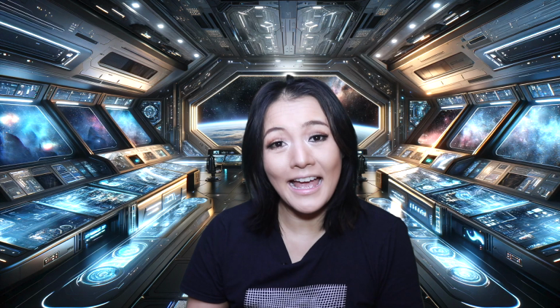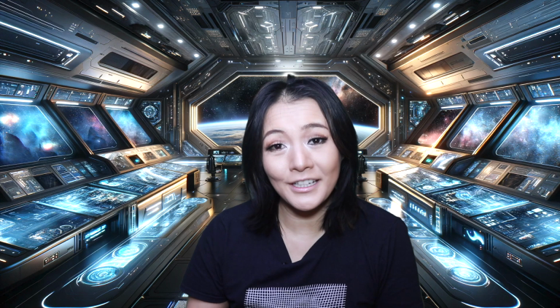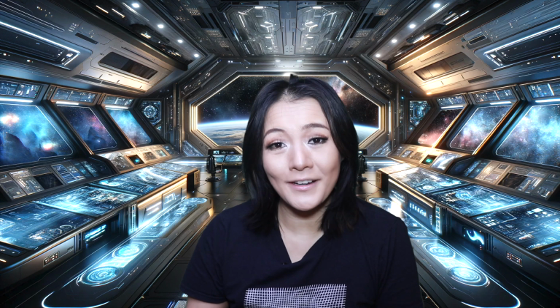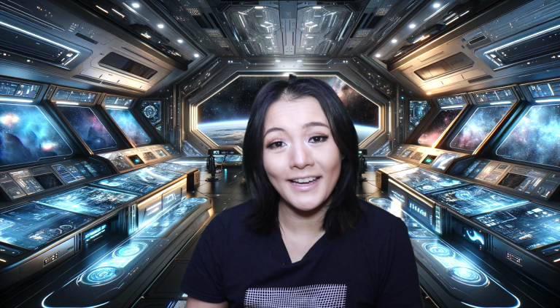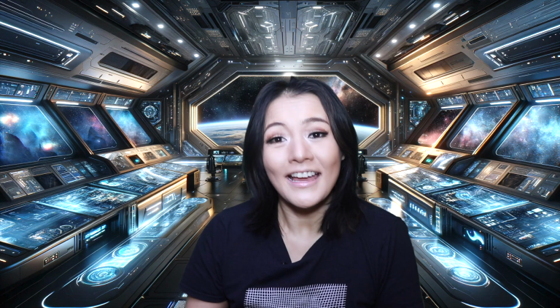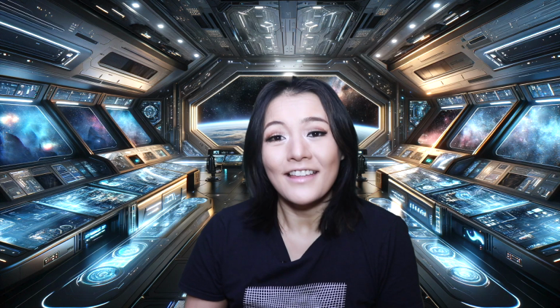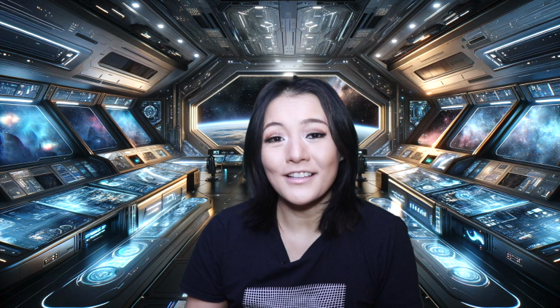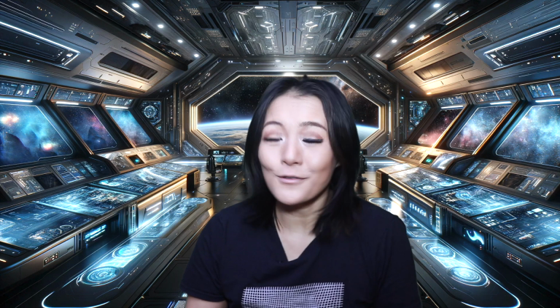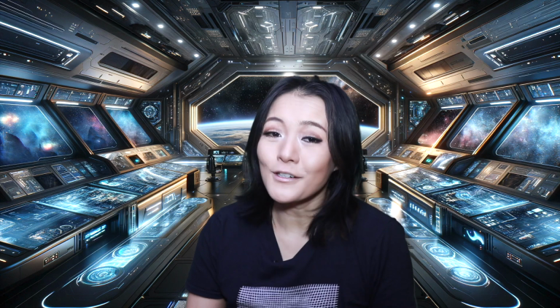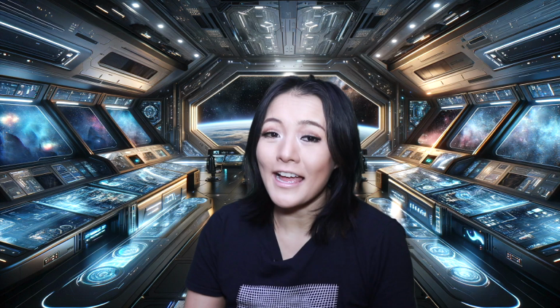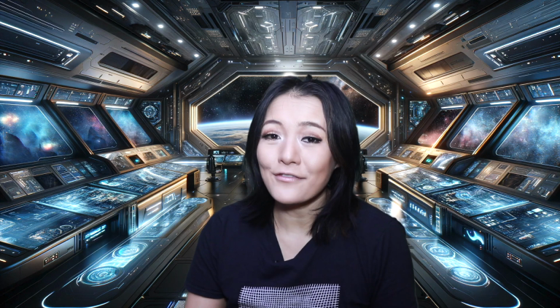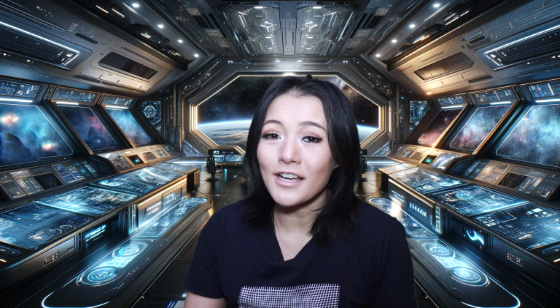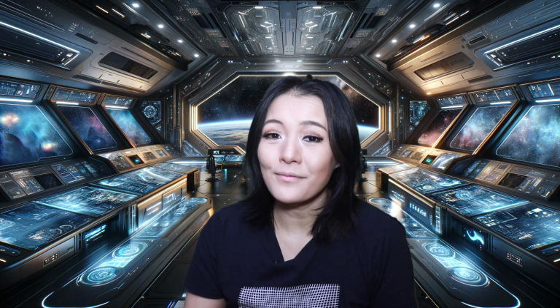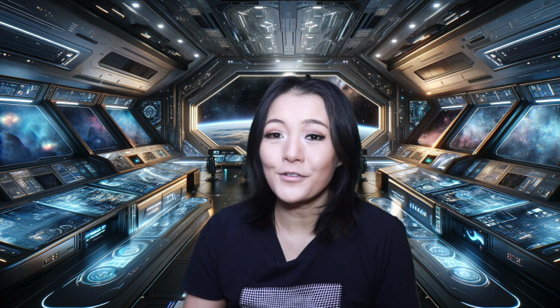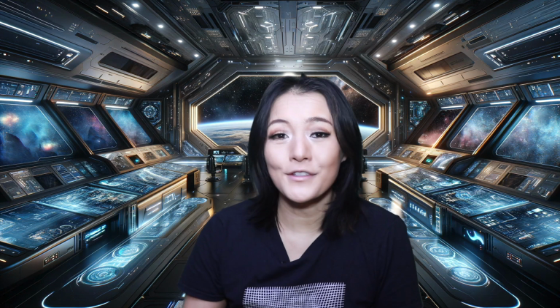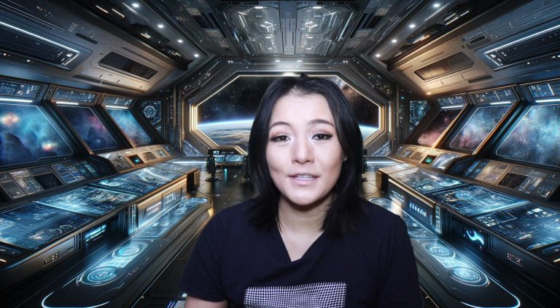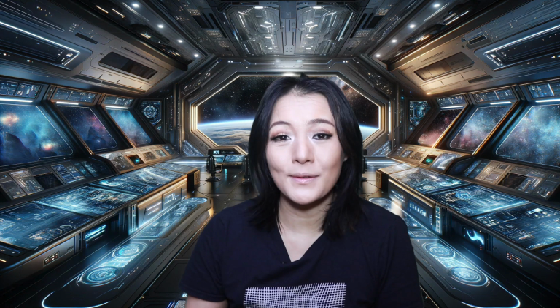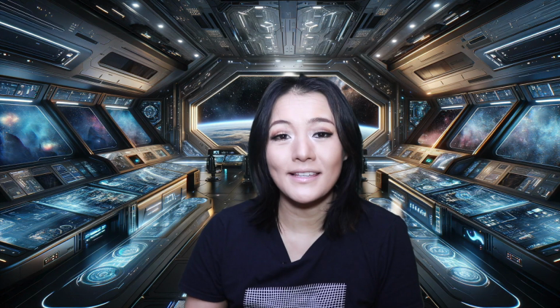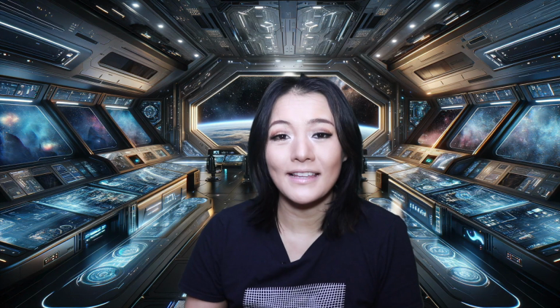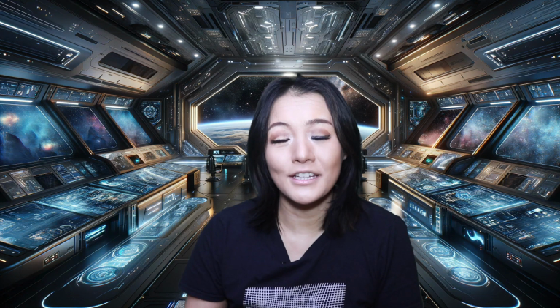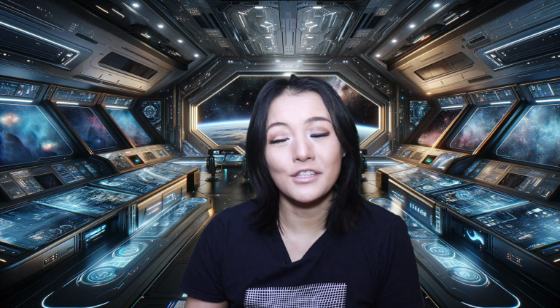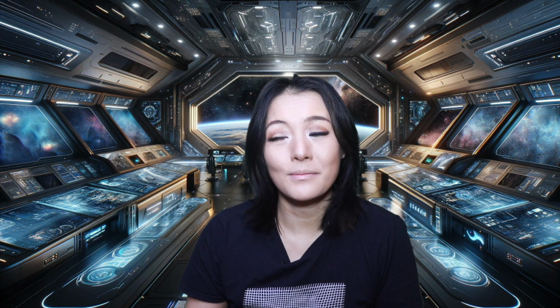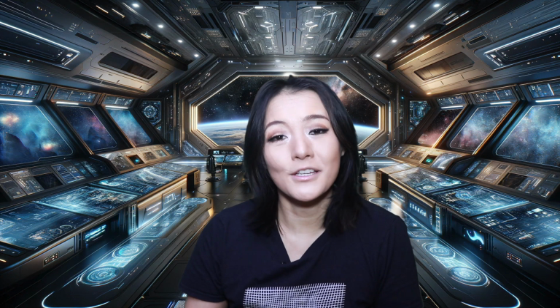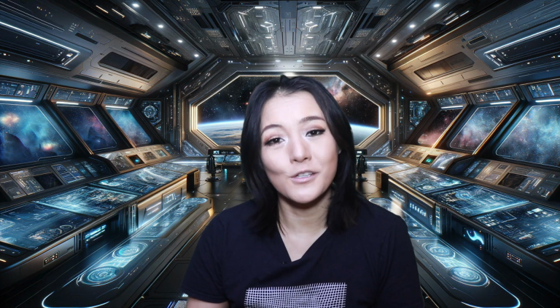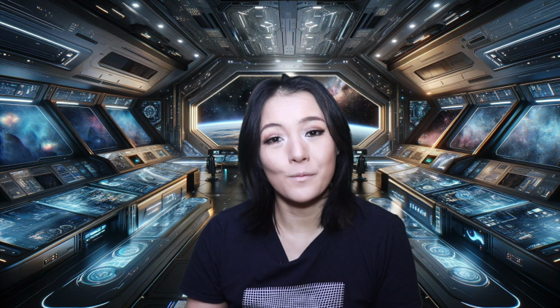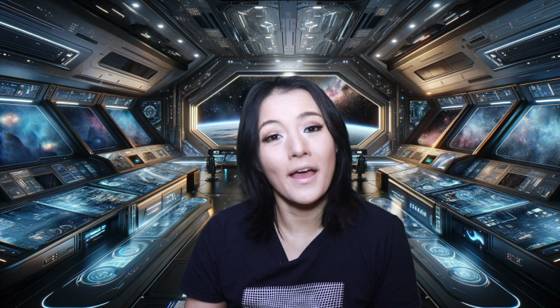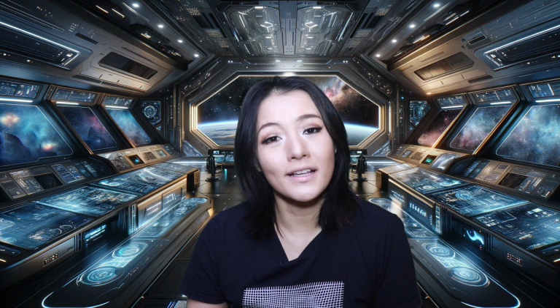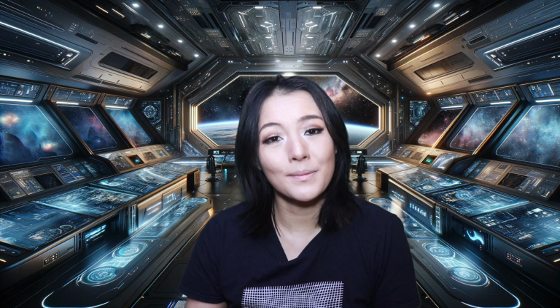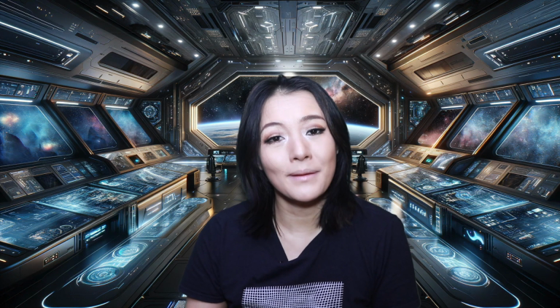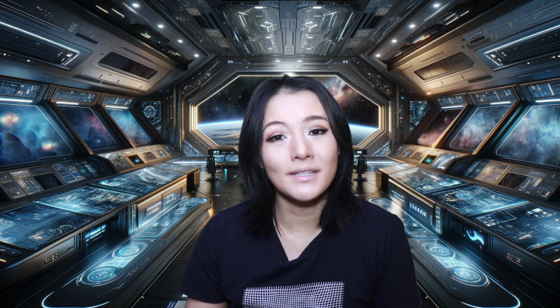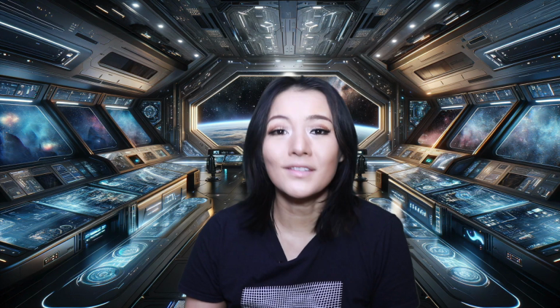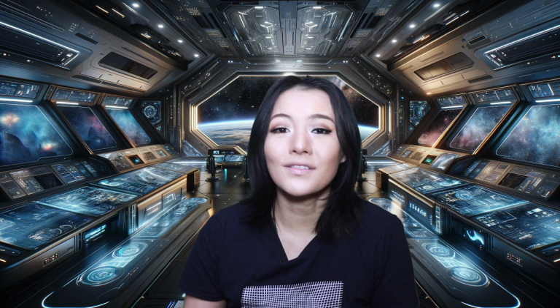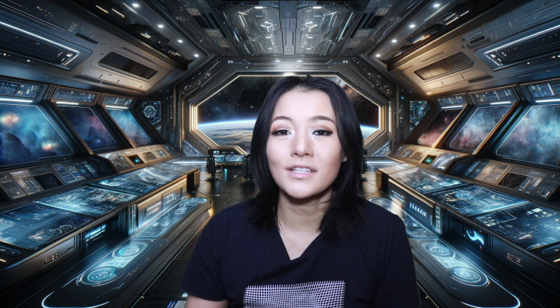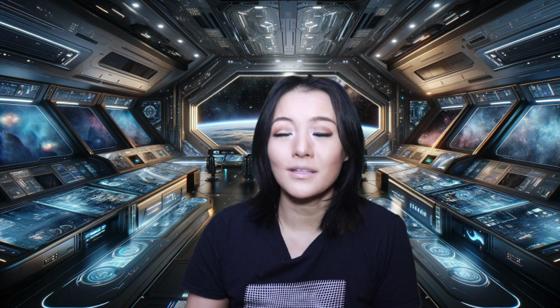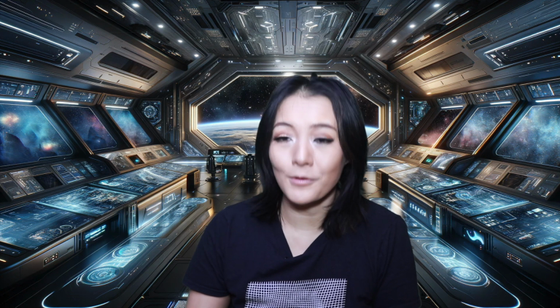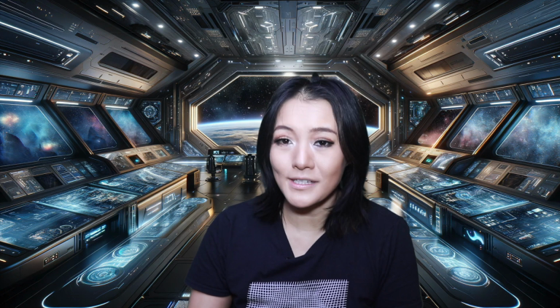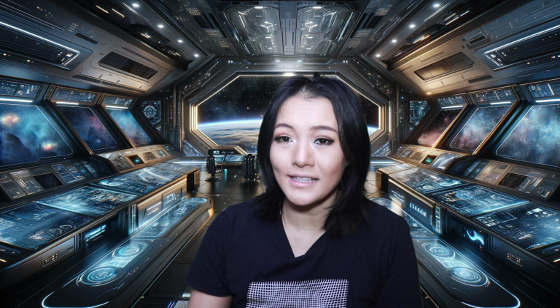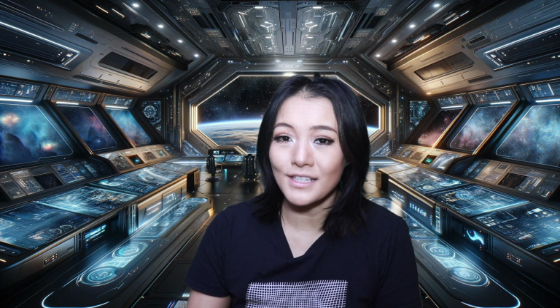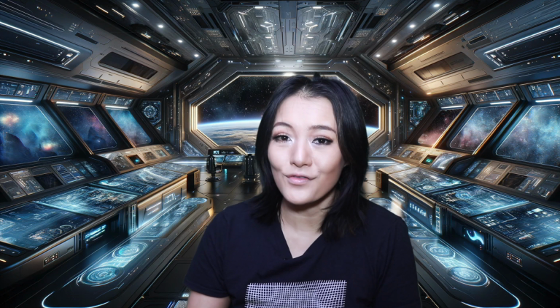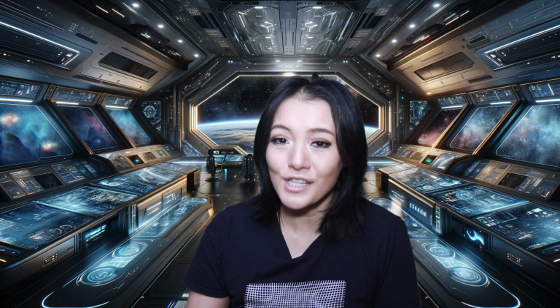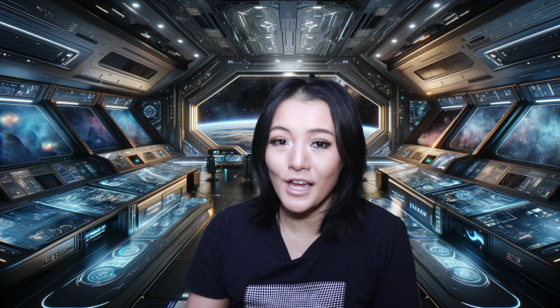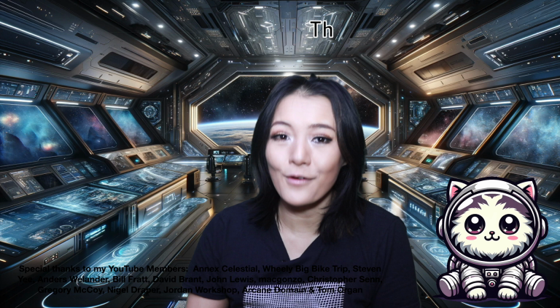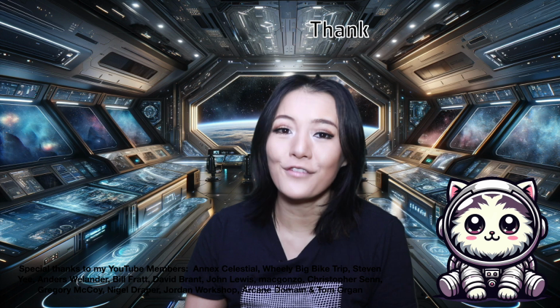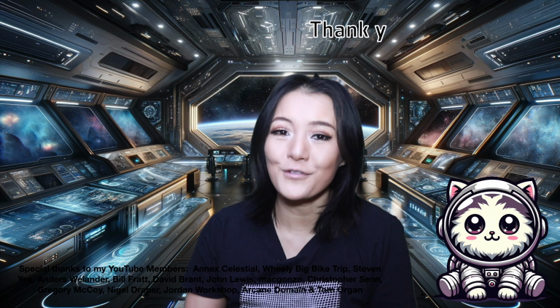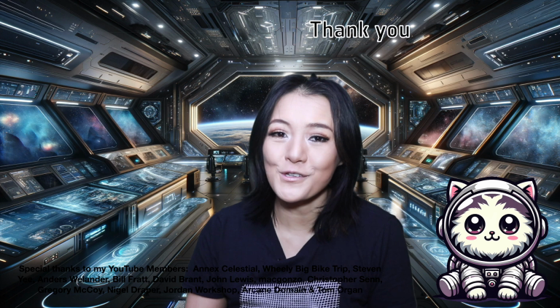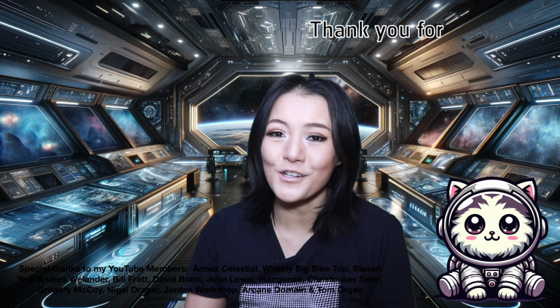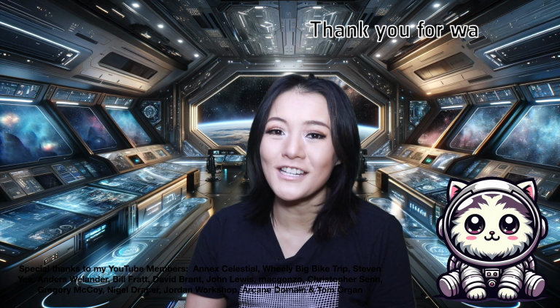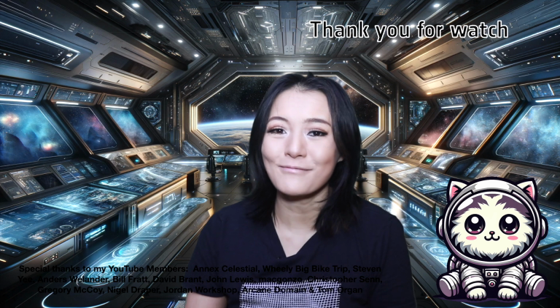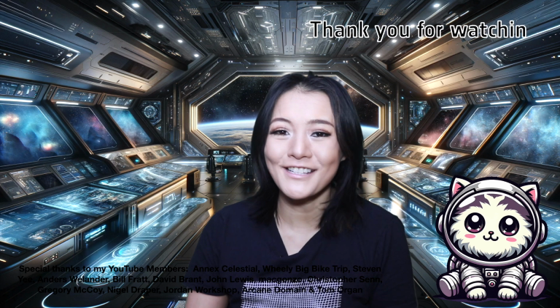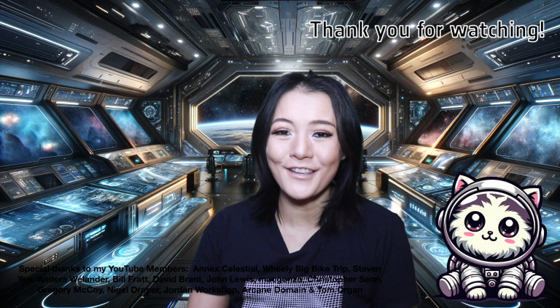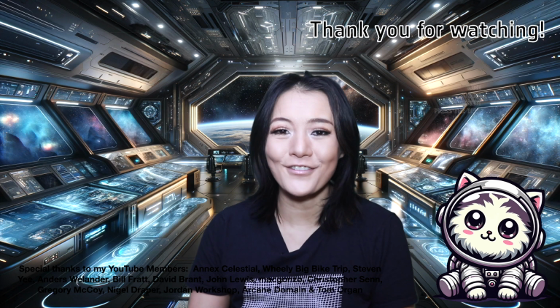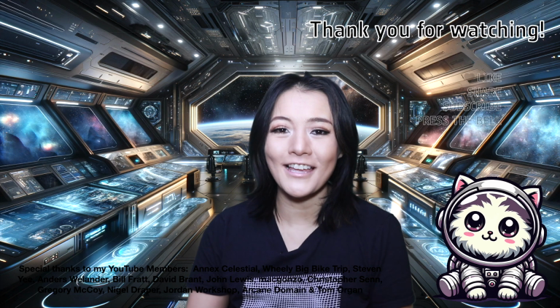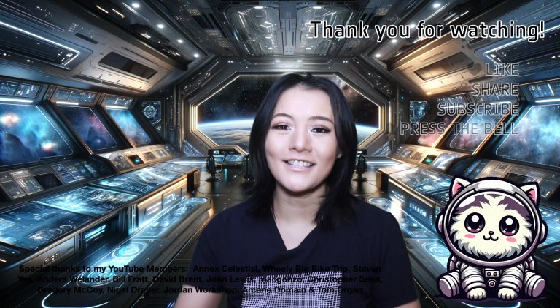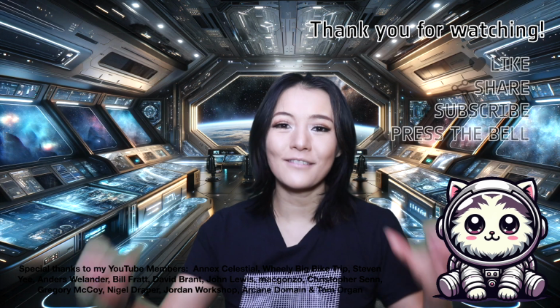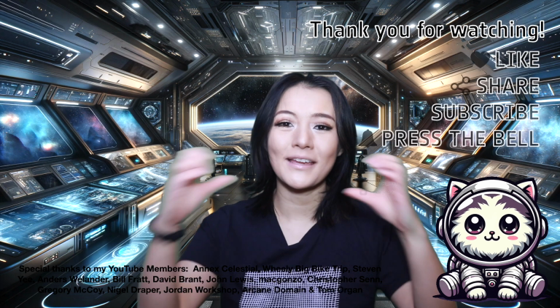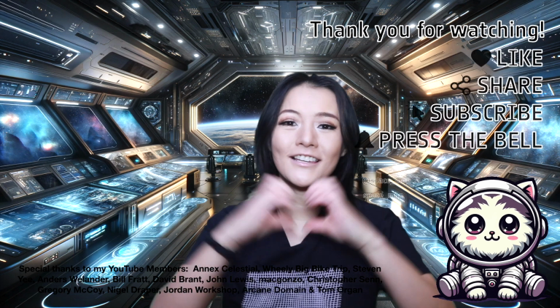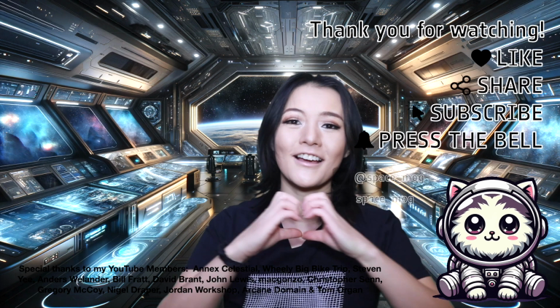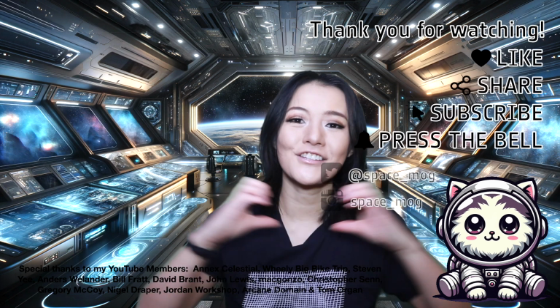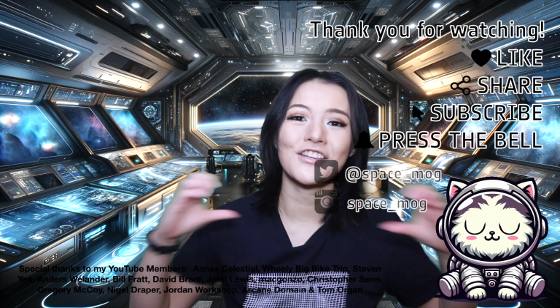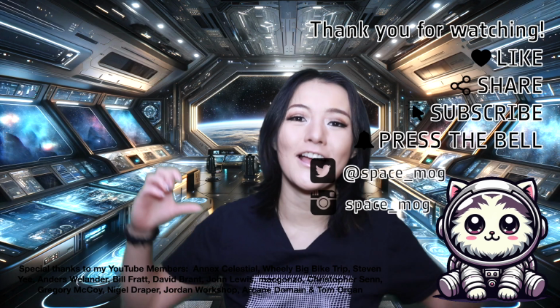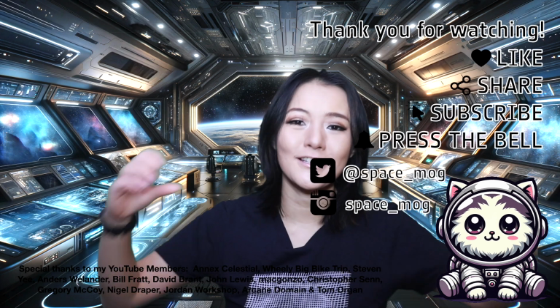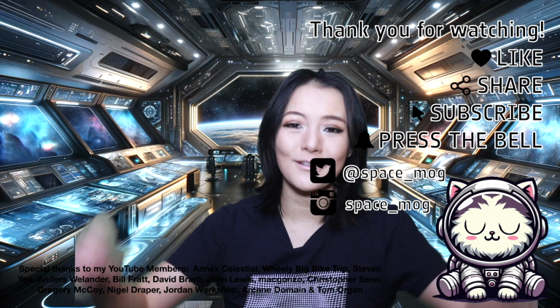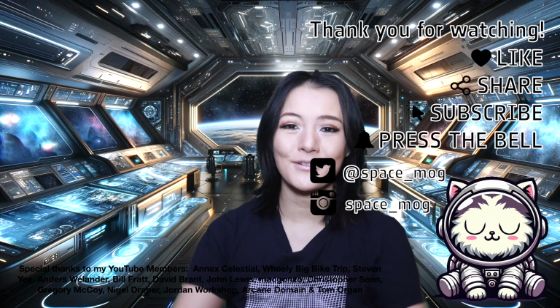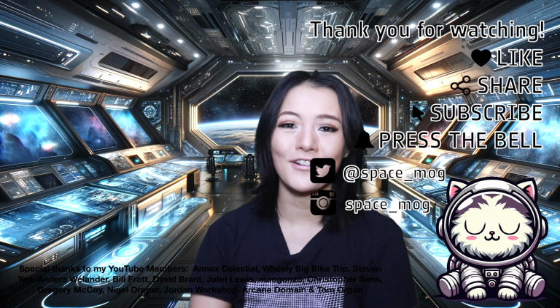Anyway, that's all I have time for this week. Thank you to my YouTube Perks members for supporting this video. If you enjoyed it, please don't forget to leave me a like, share, and subscribe.